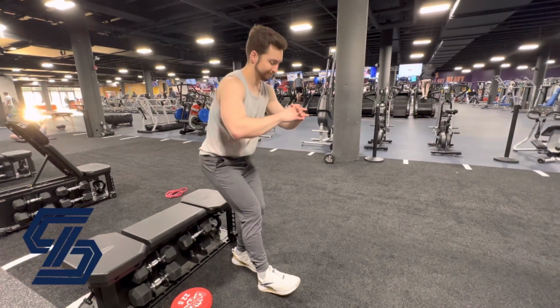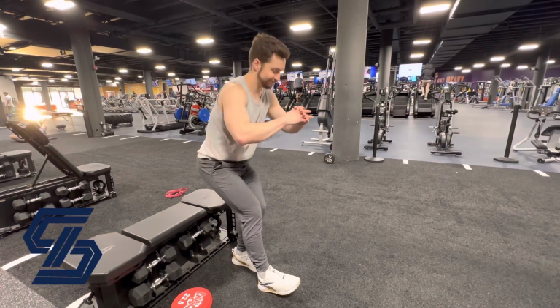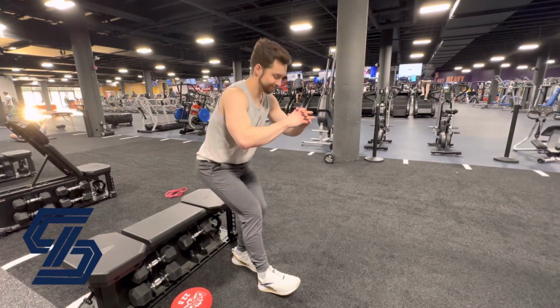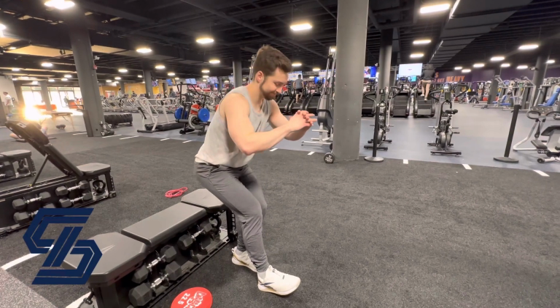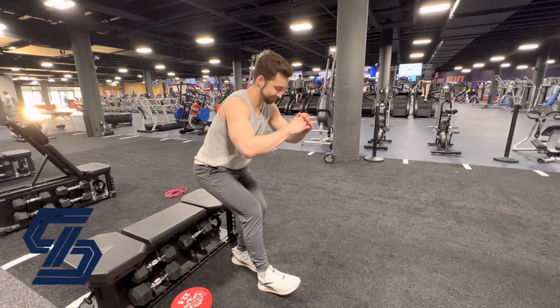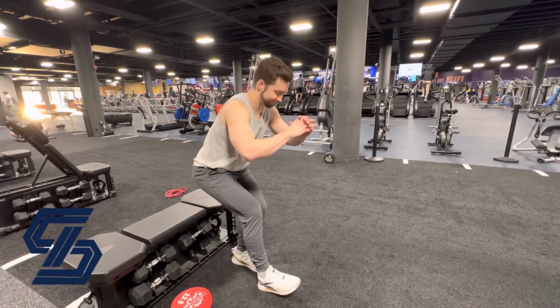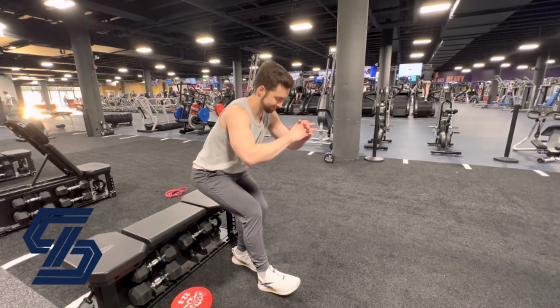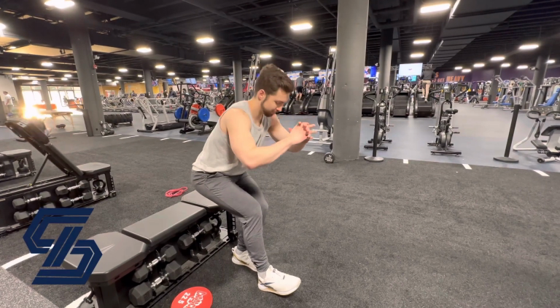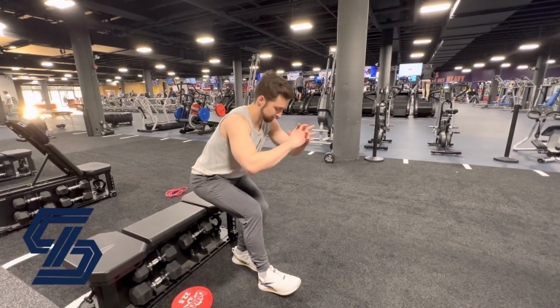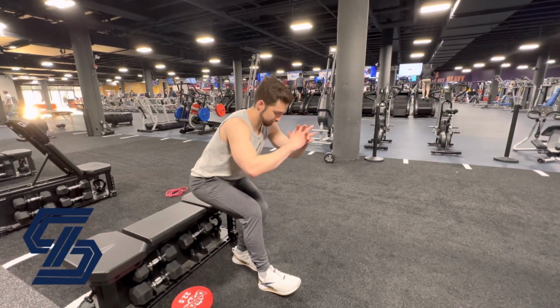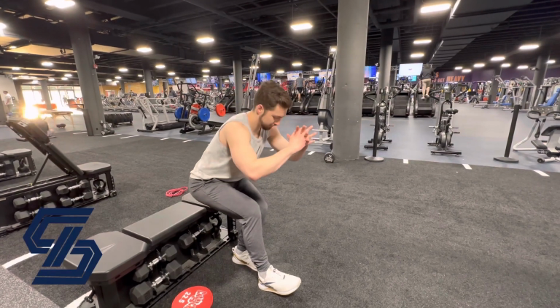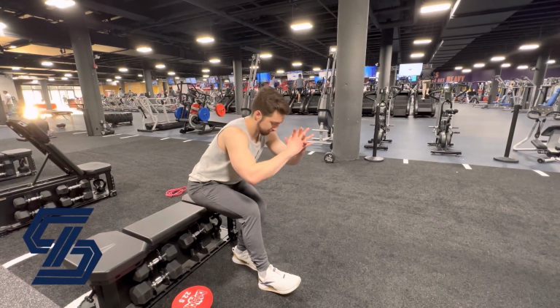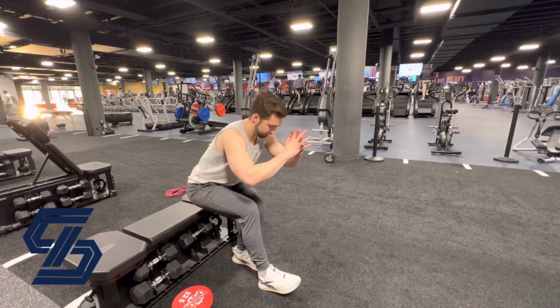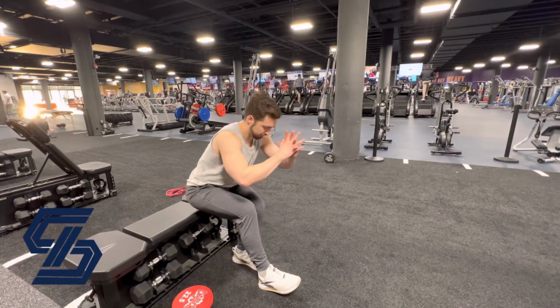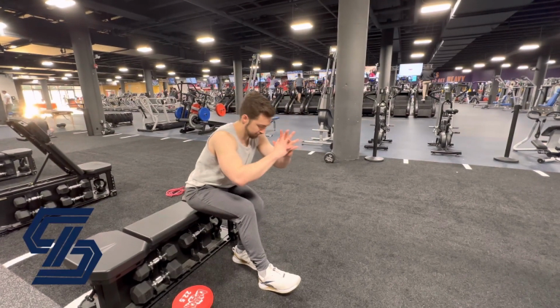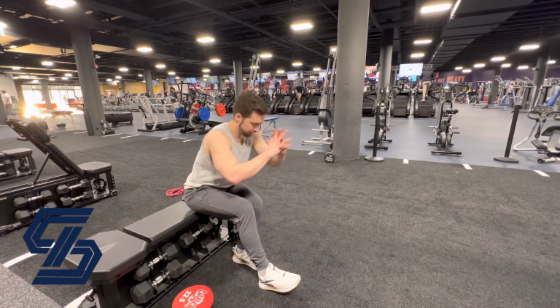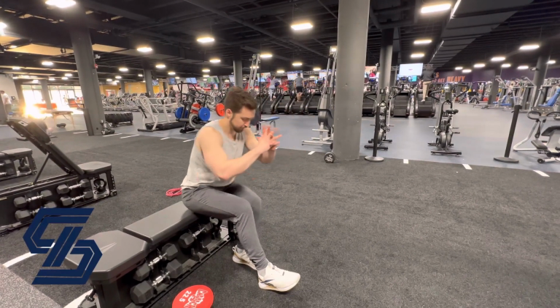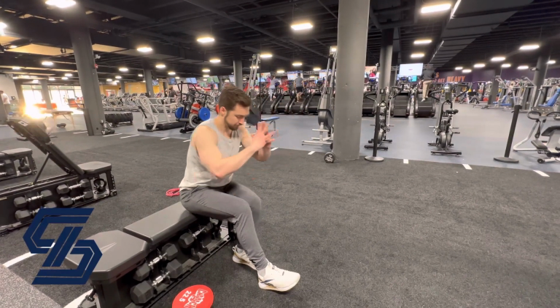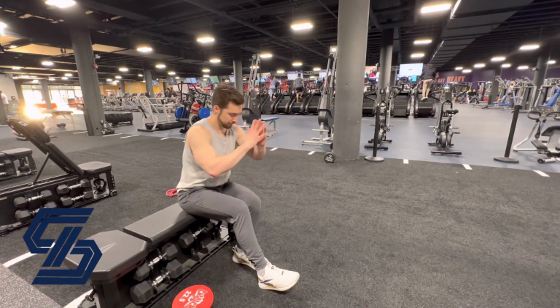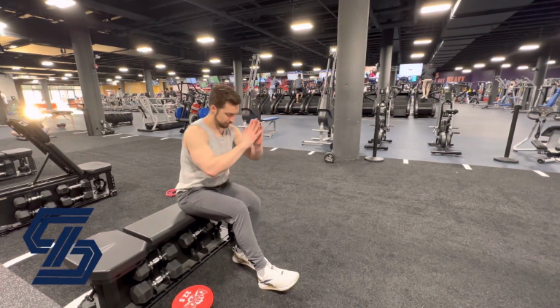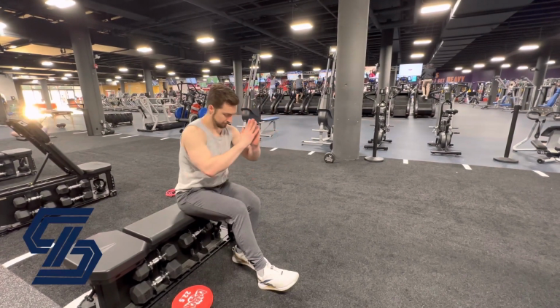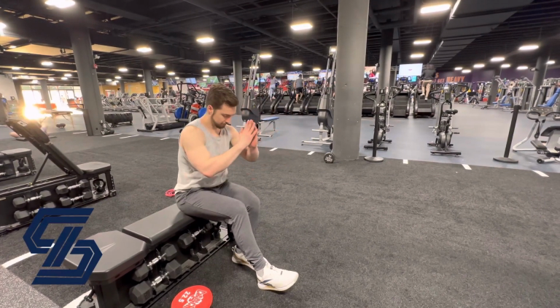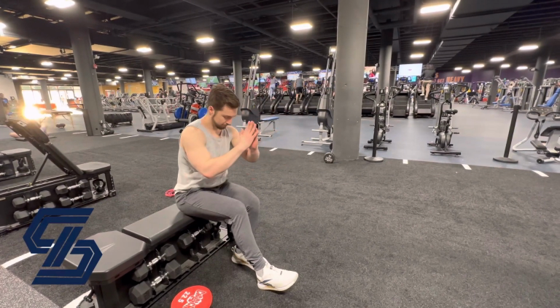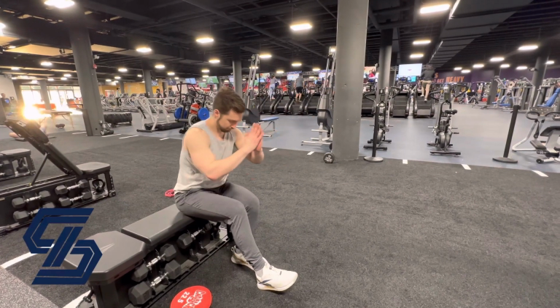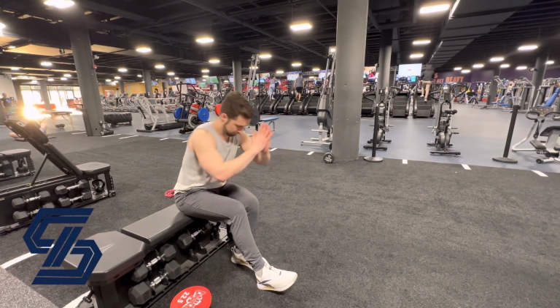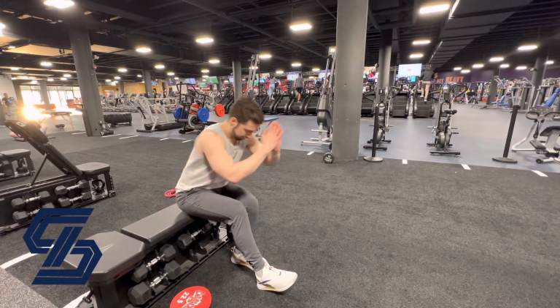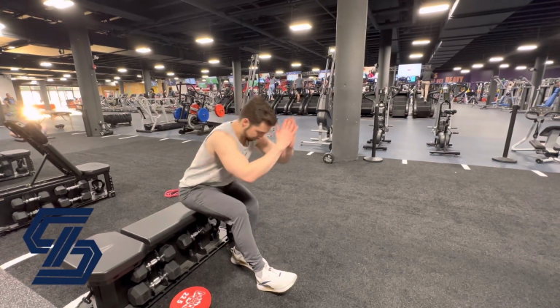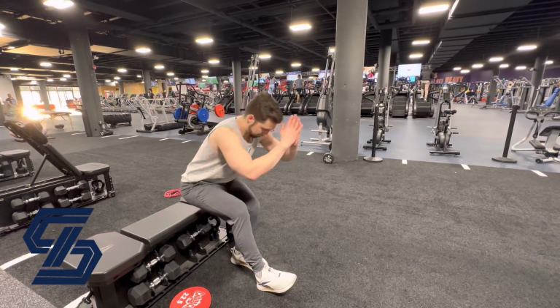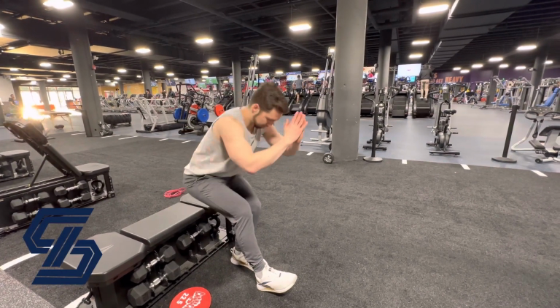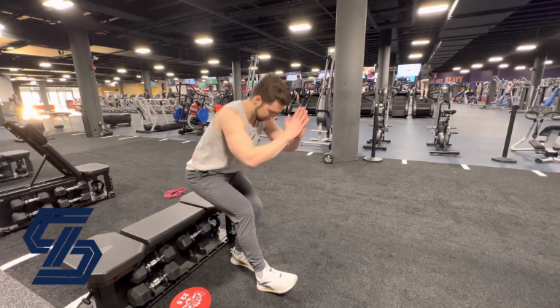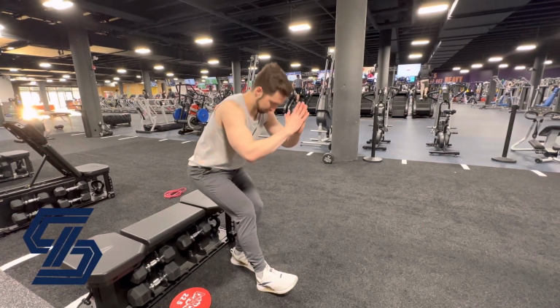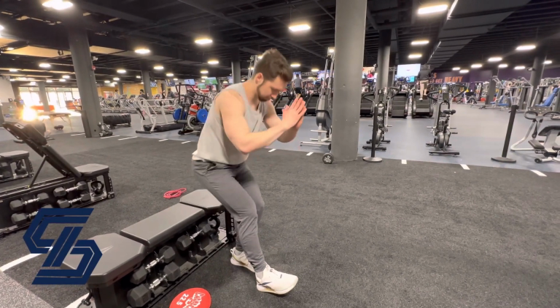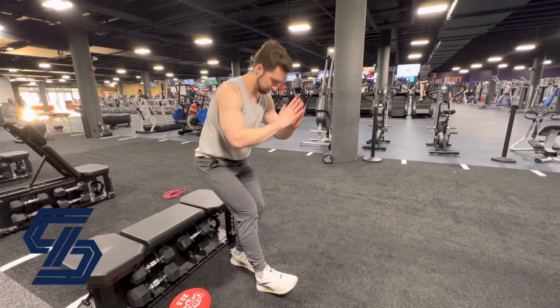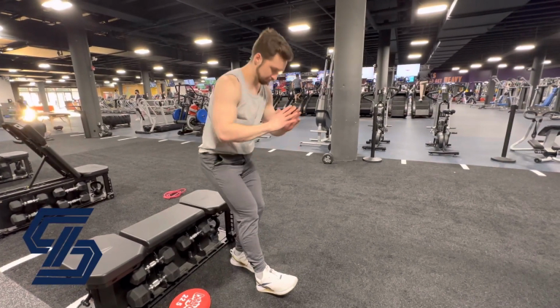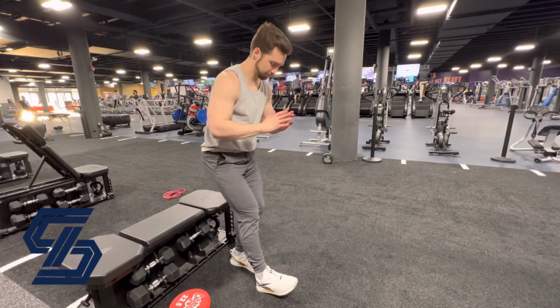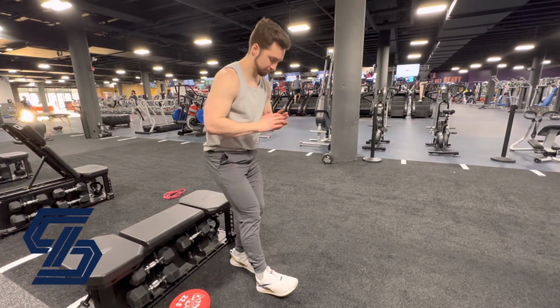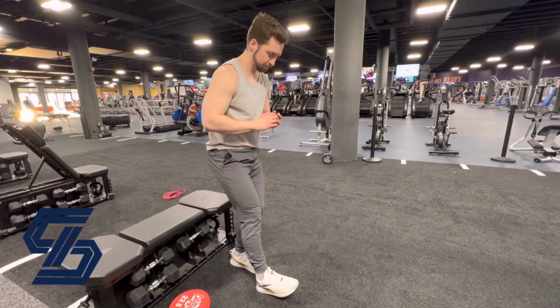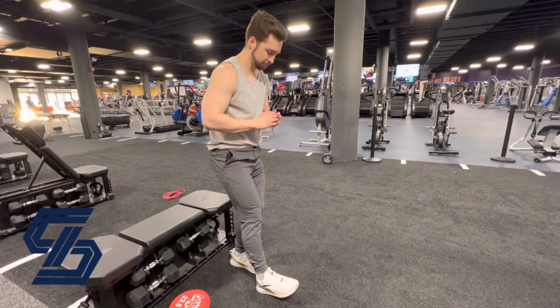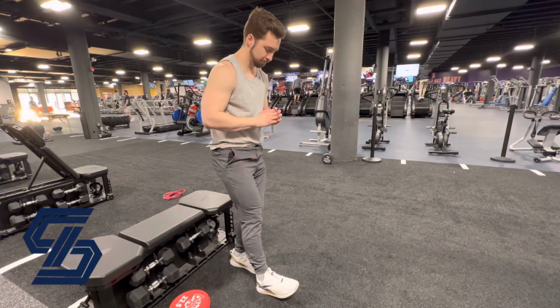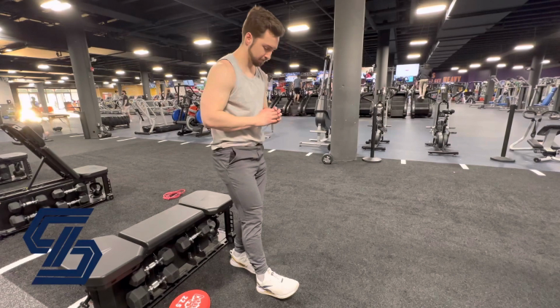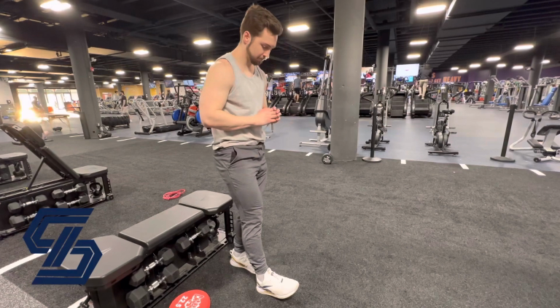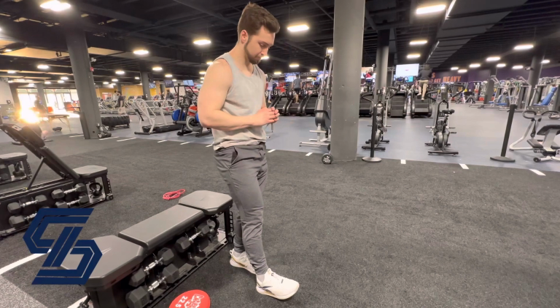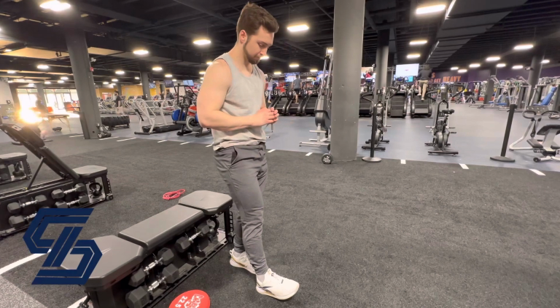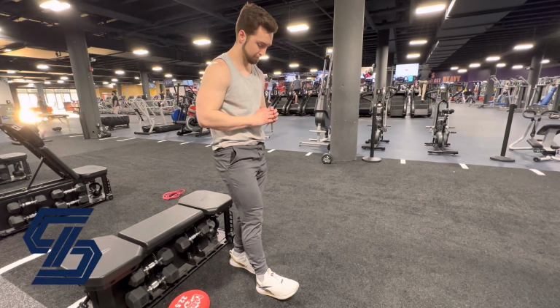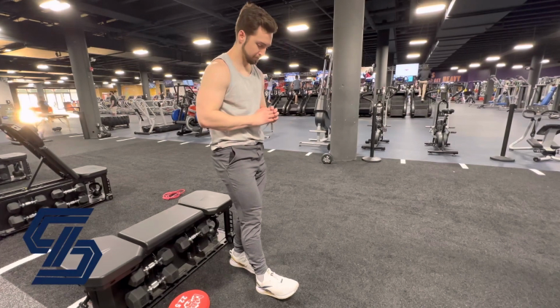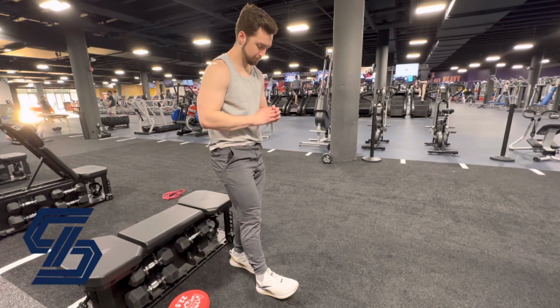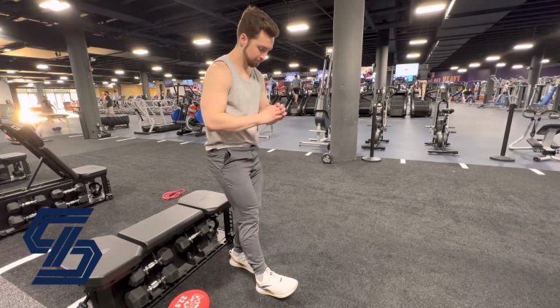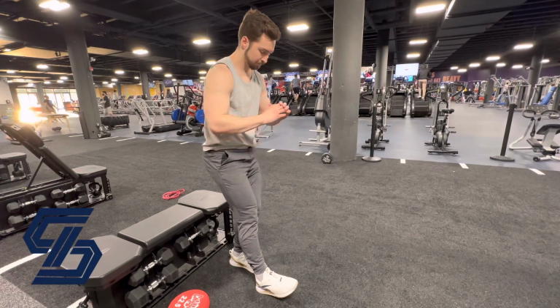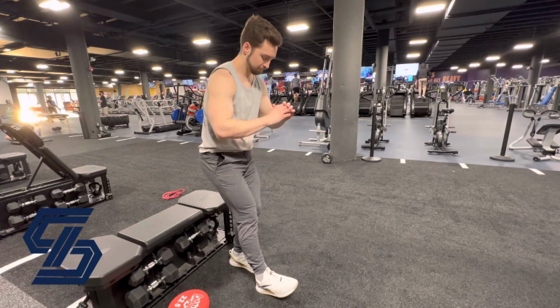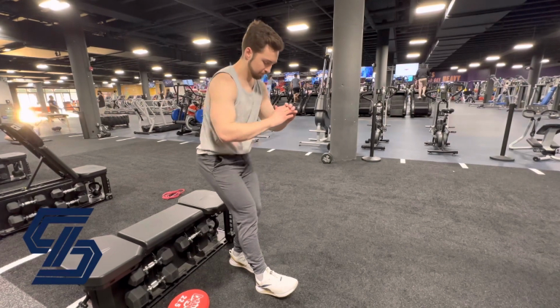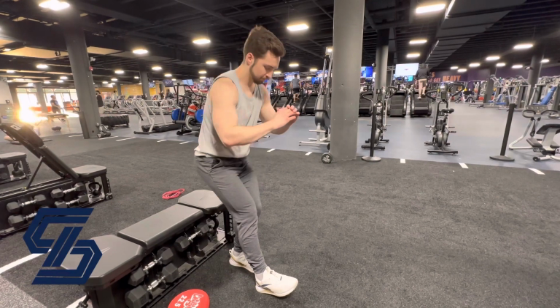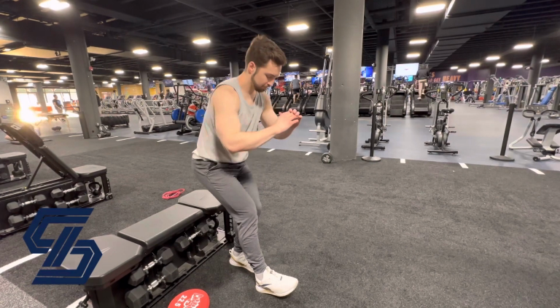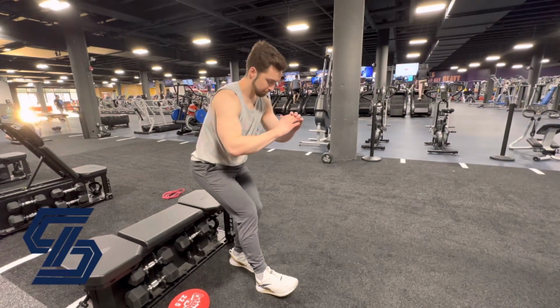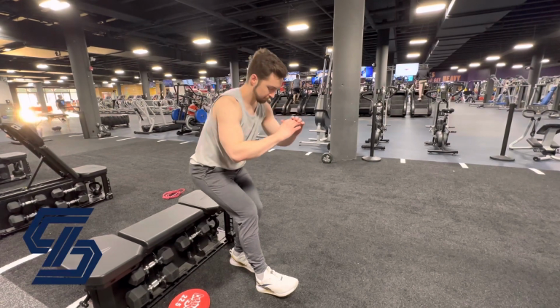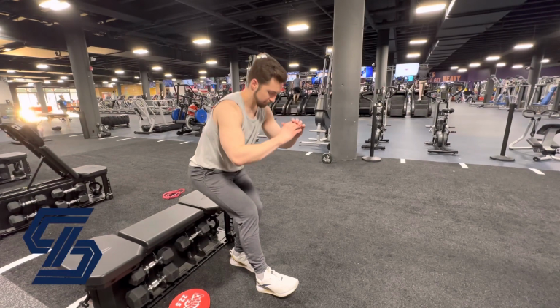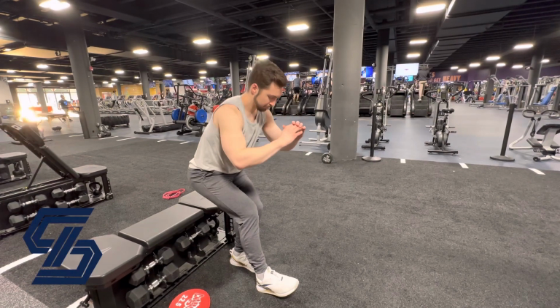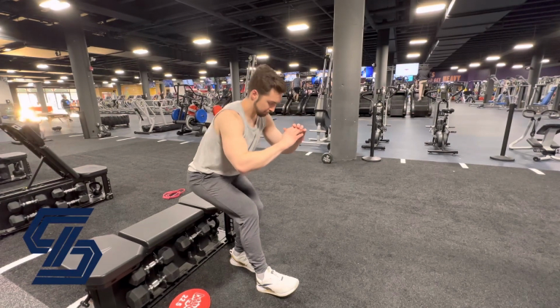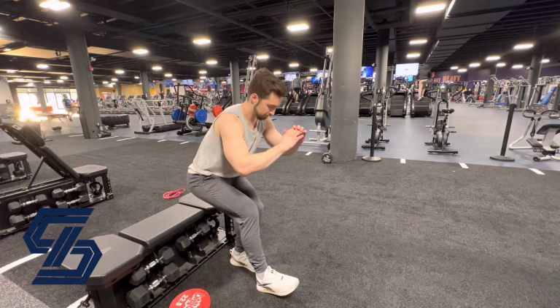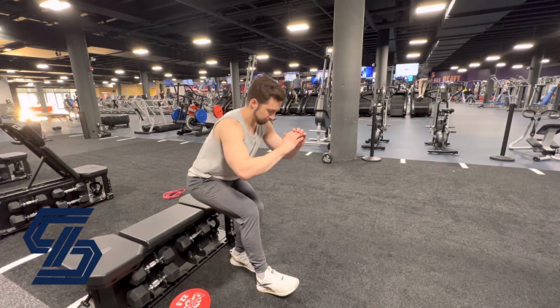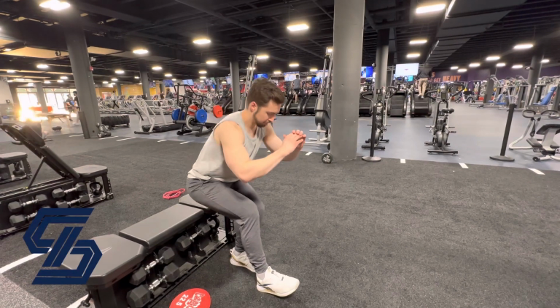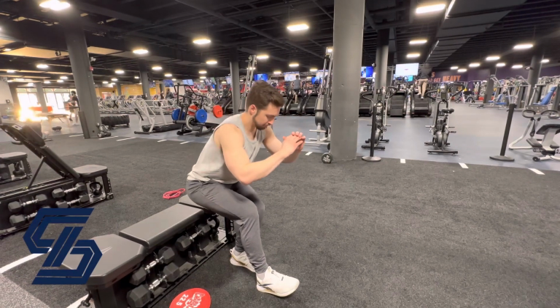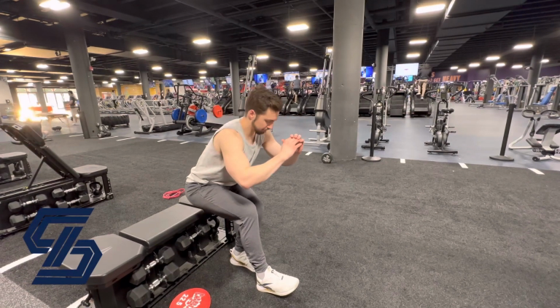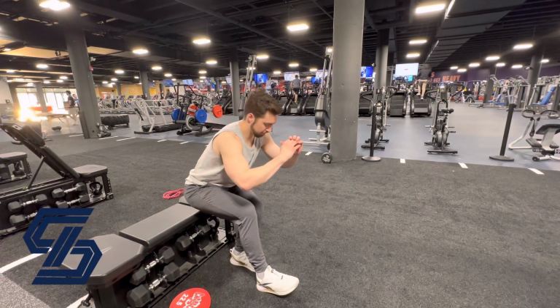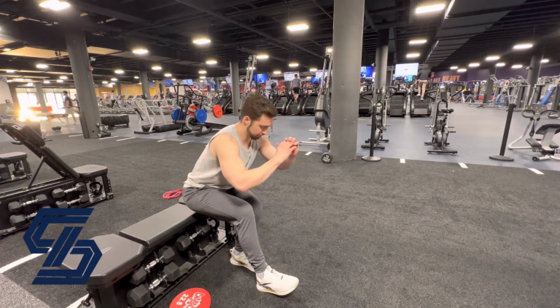Then you're going to push your weight through that heel, your flat foot, through the ground as you drive your body back up to standing.